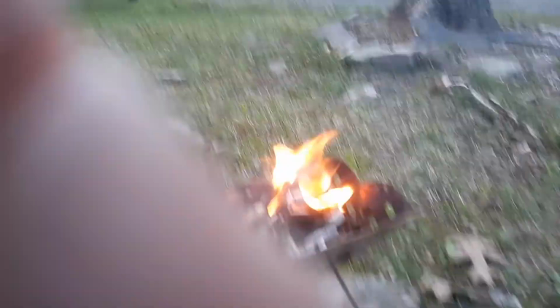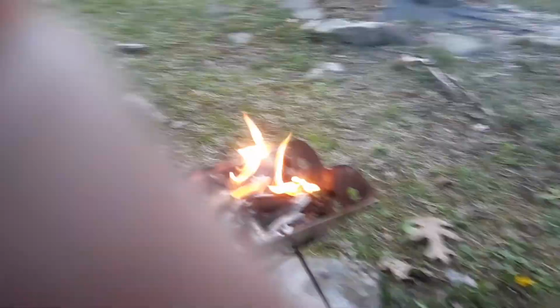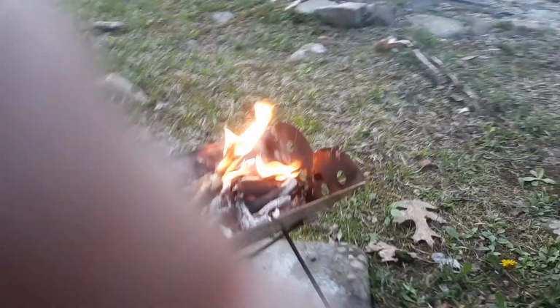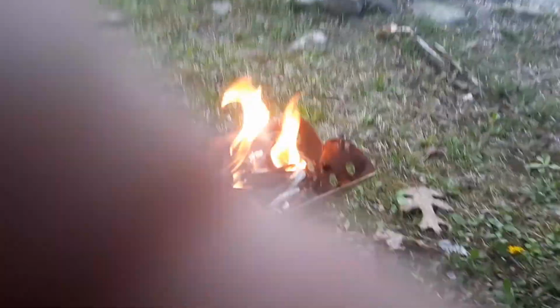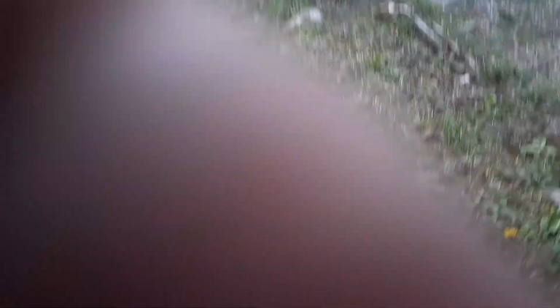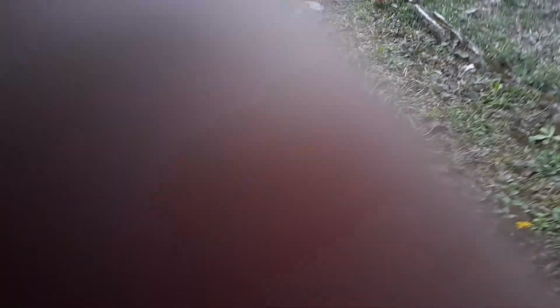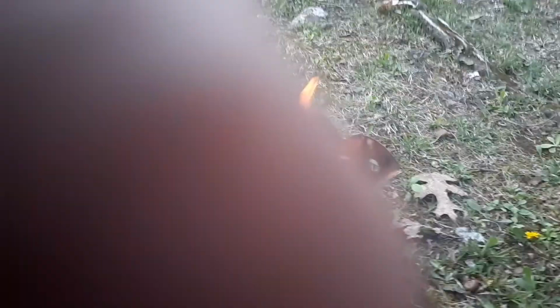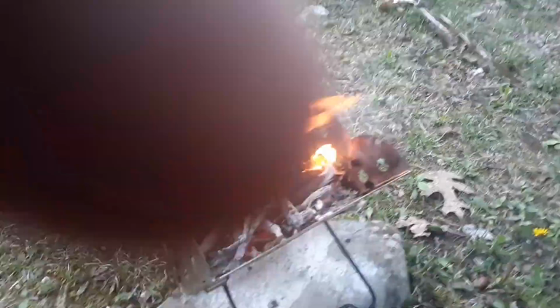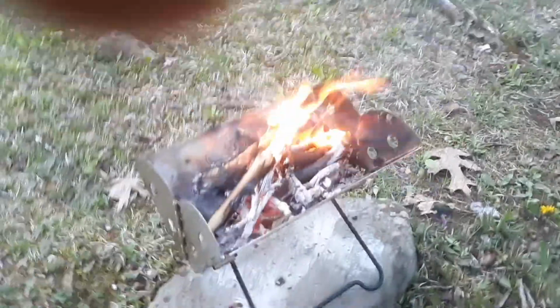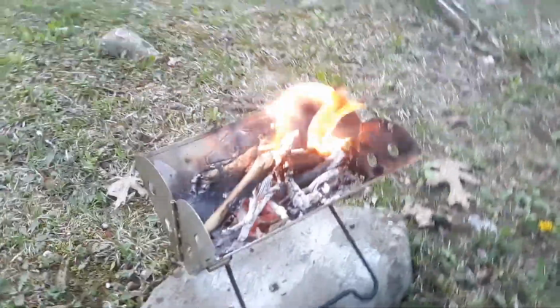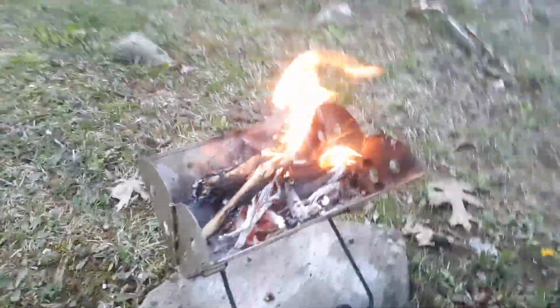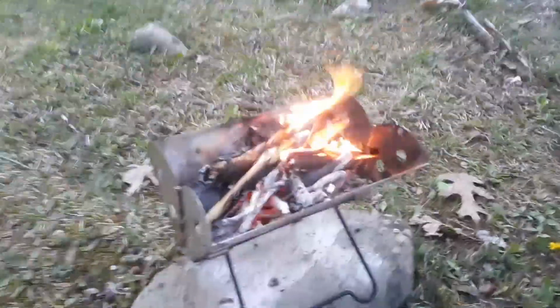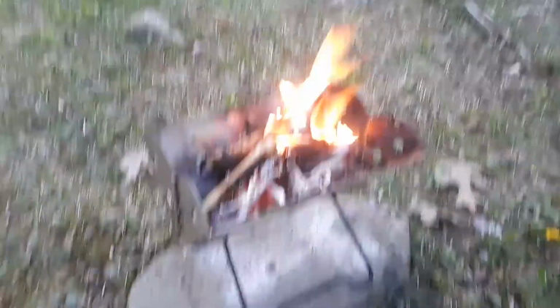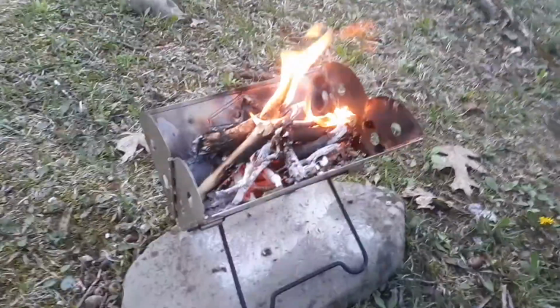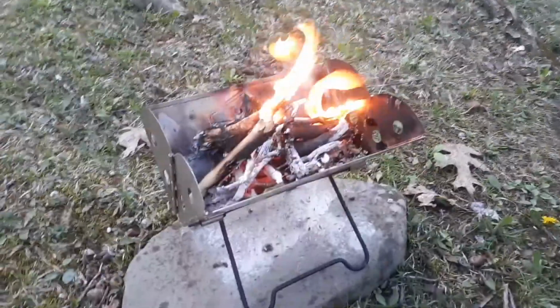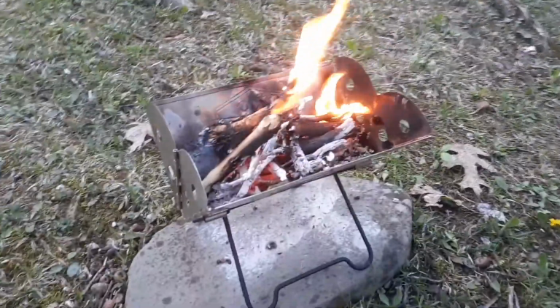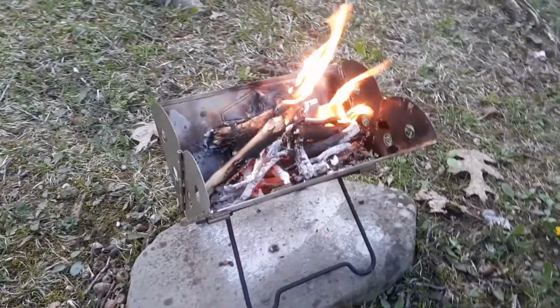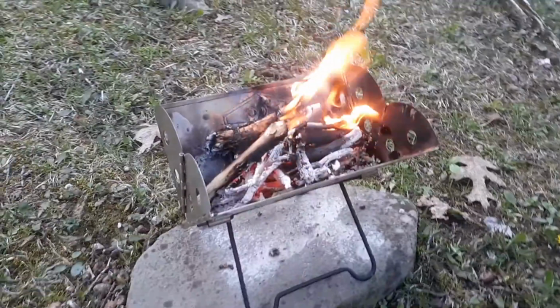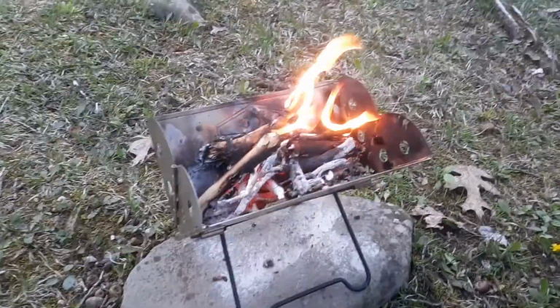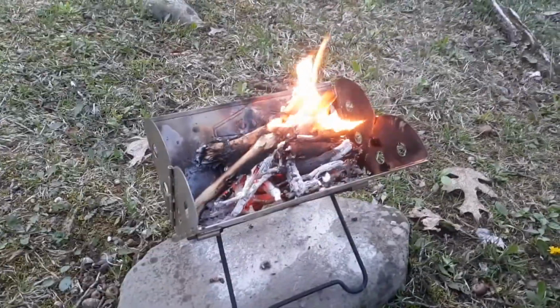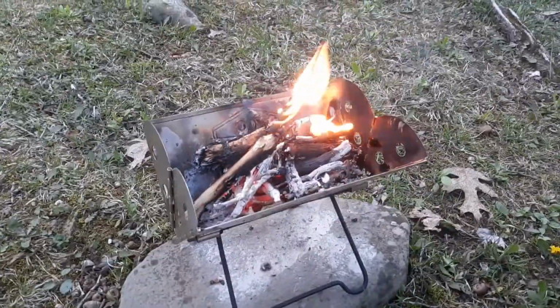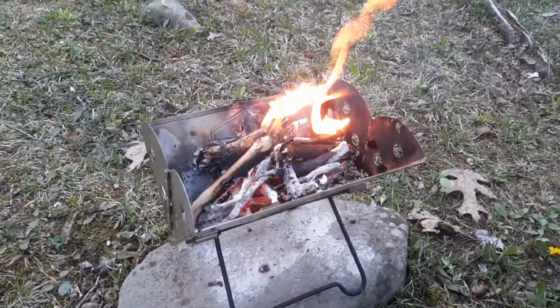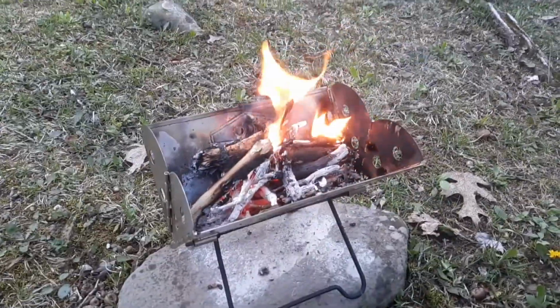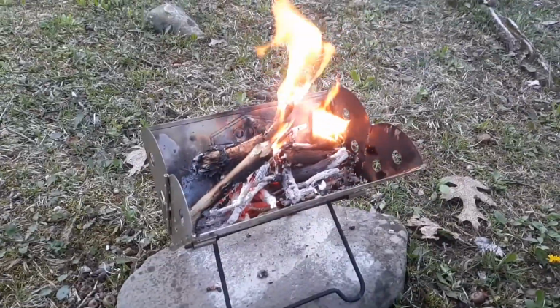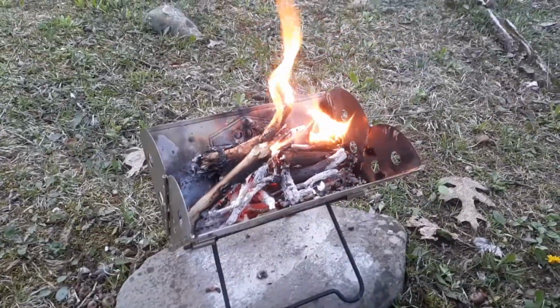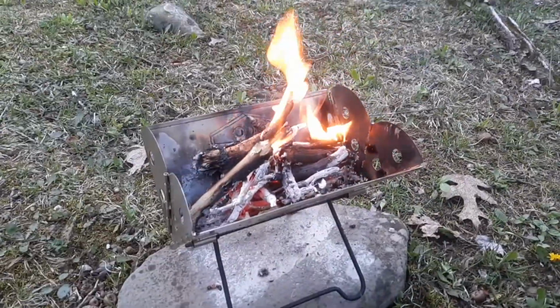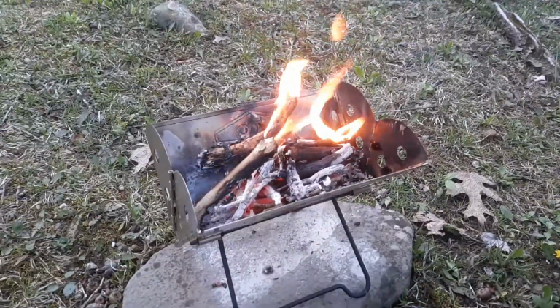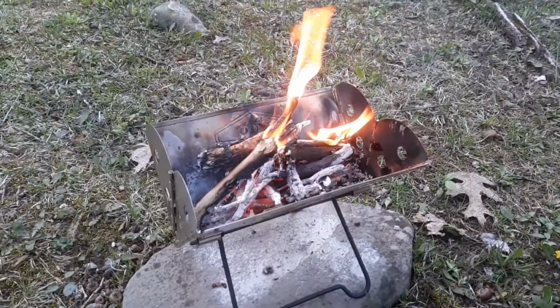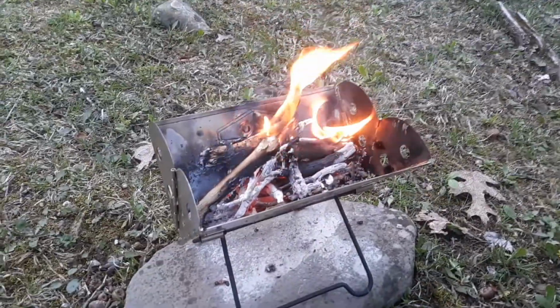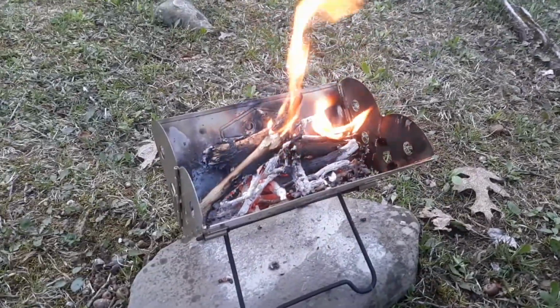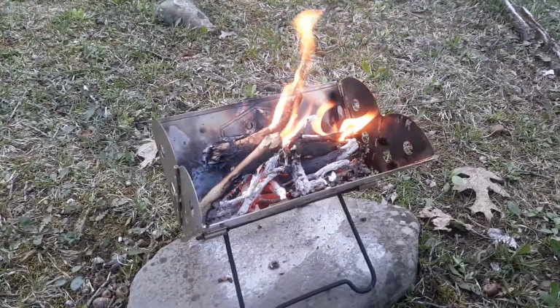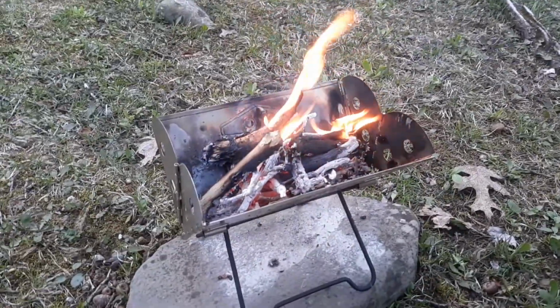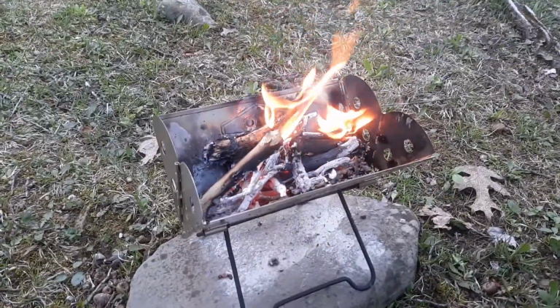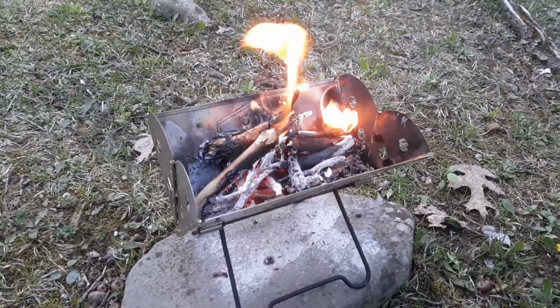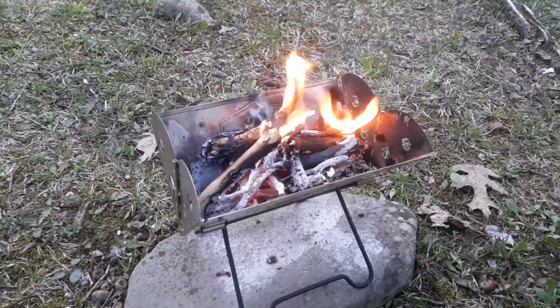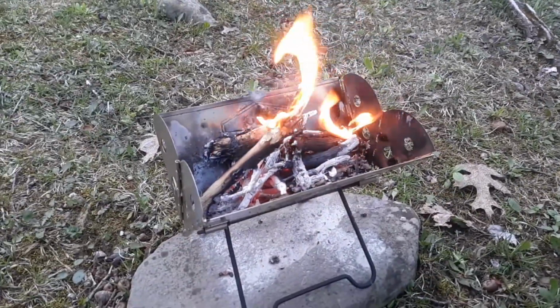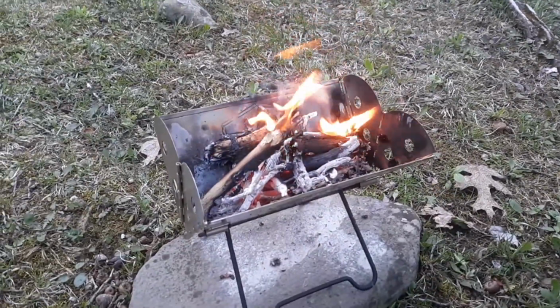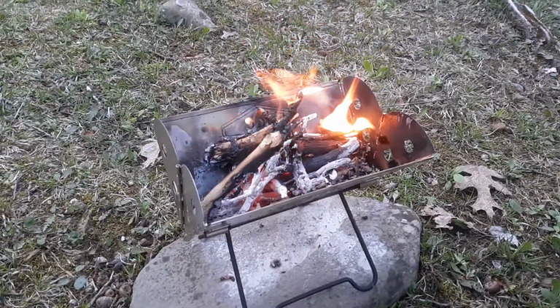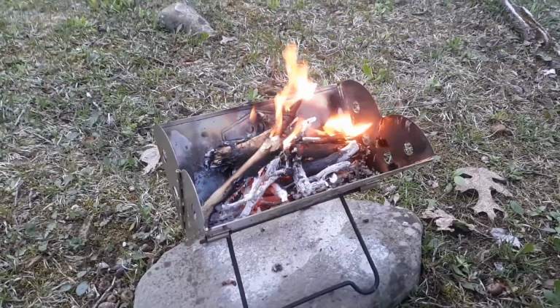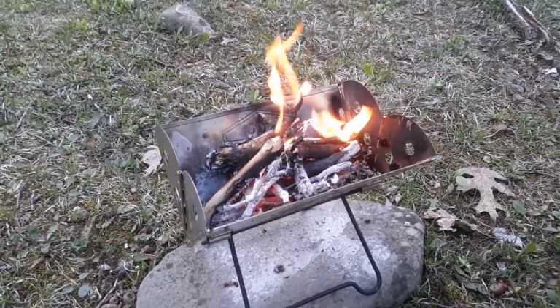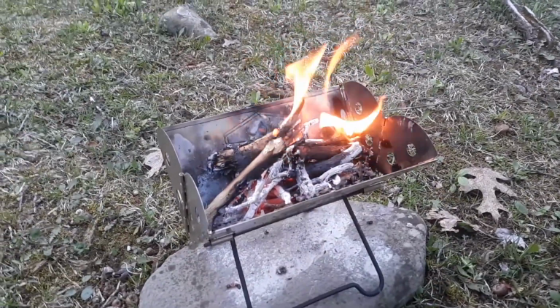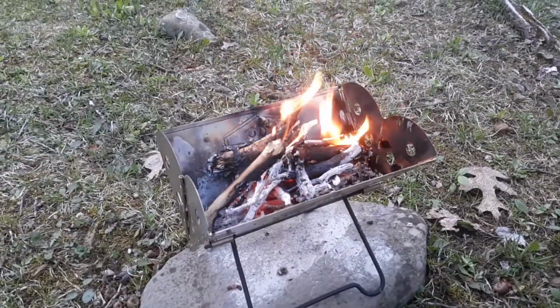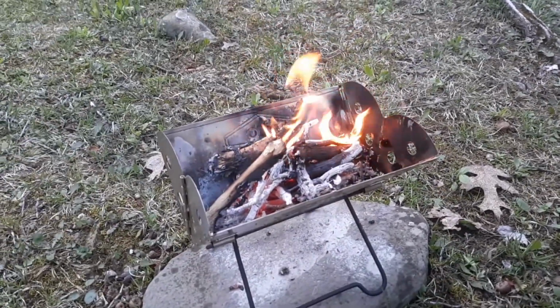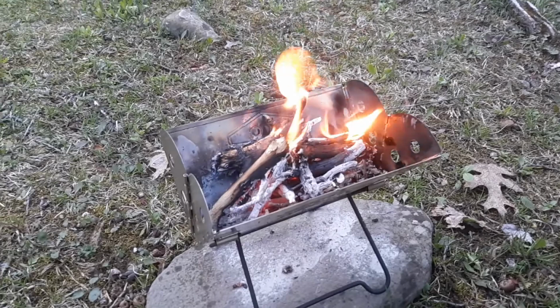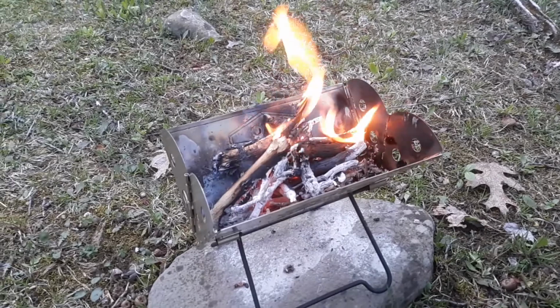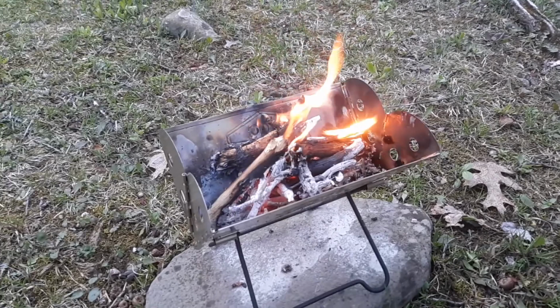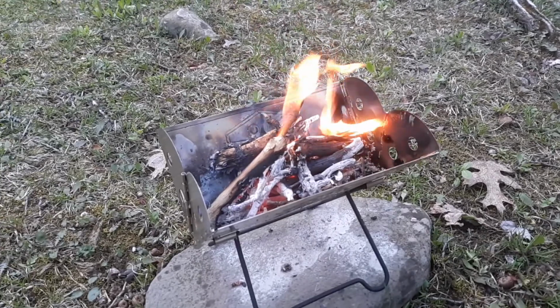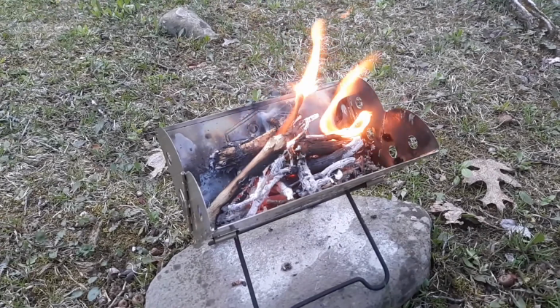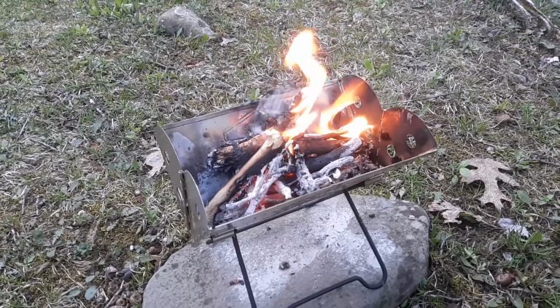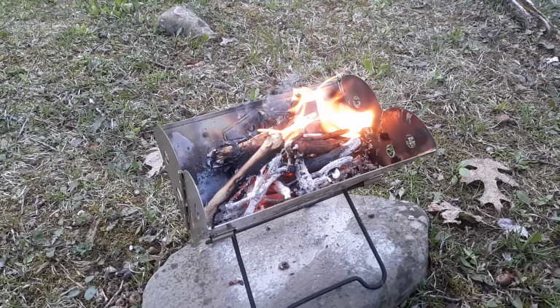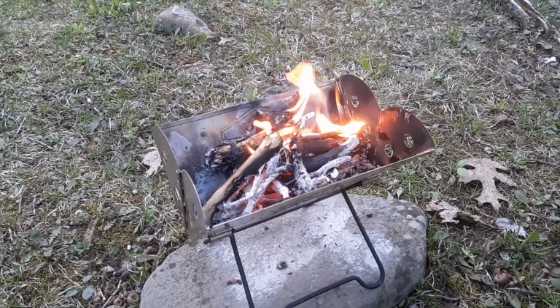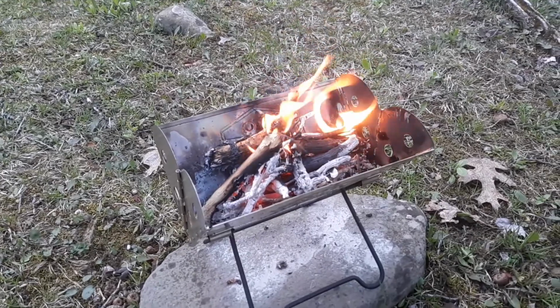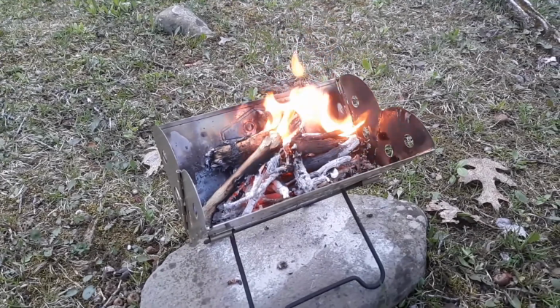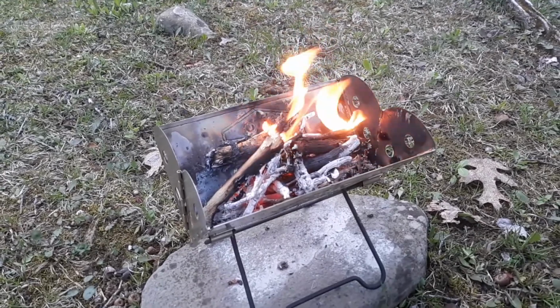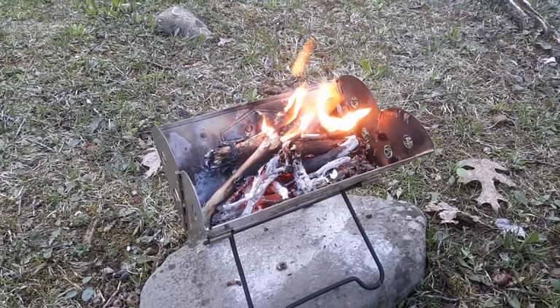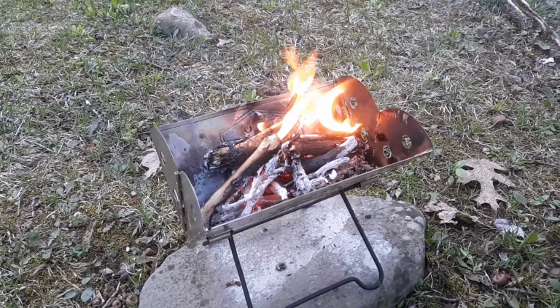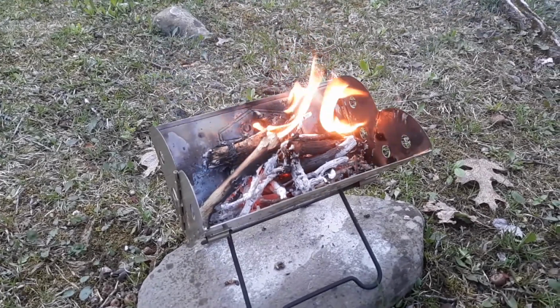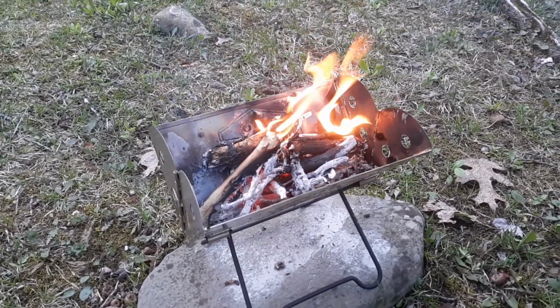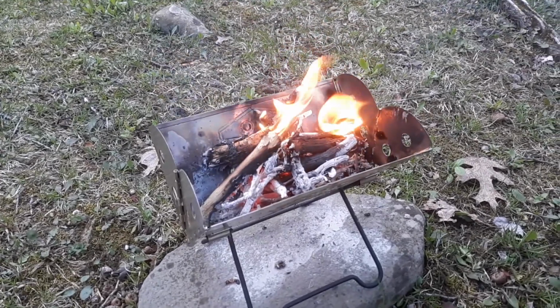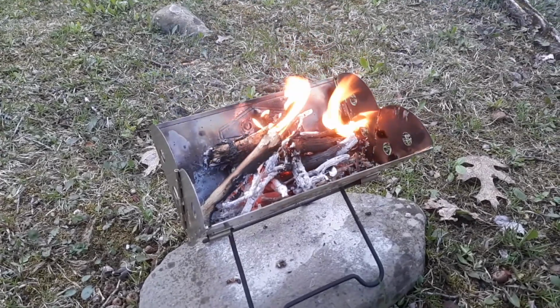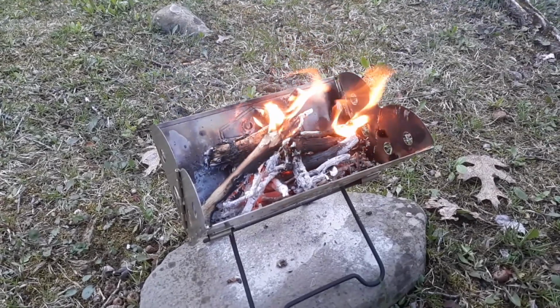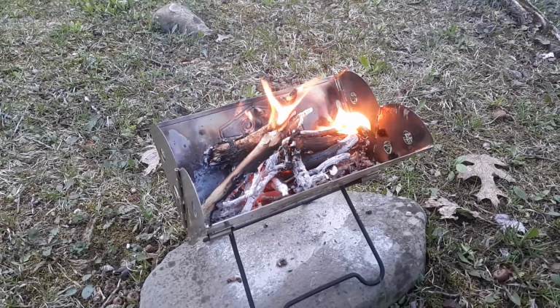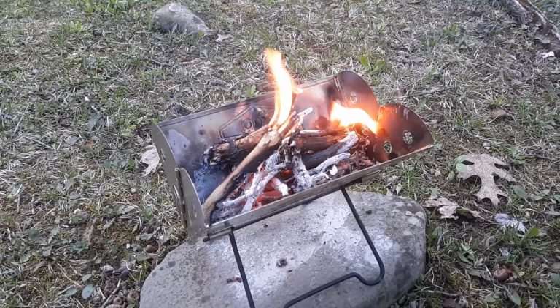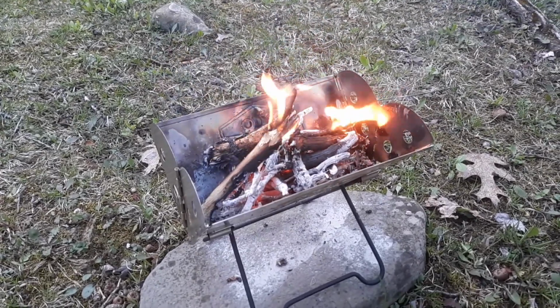That's our little Yuko mini fire pit. Praise the Lord.